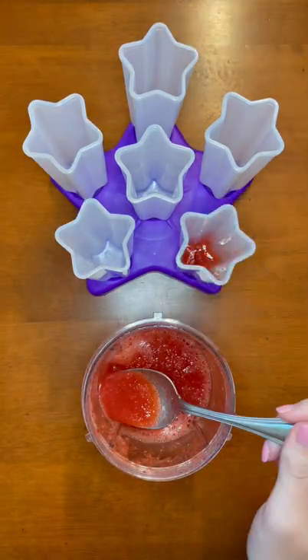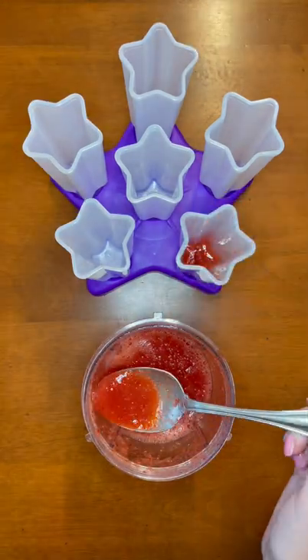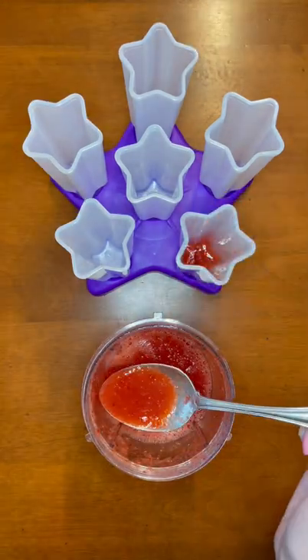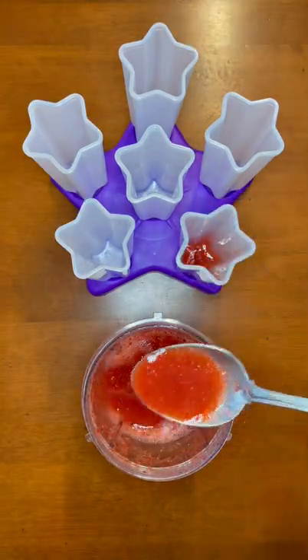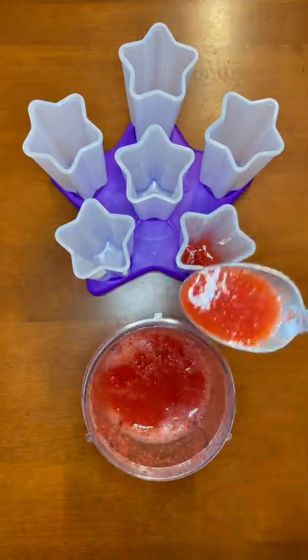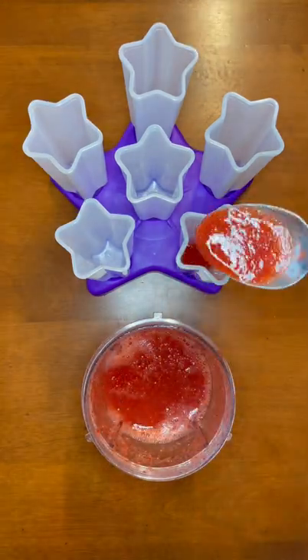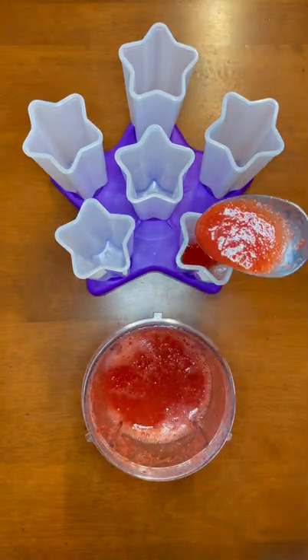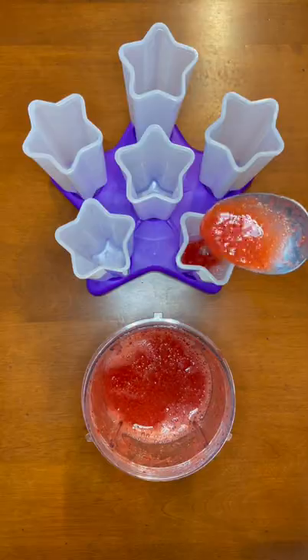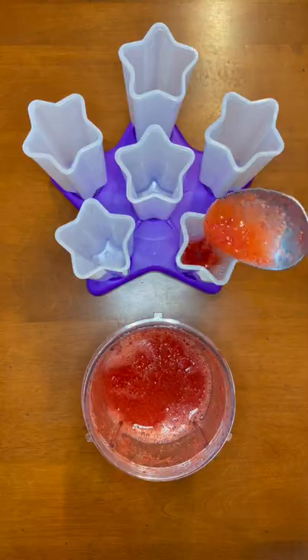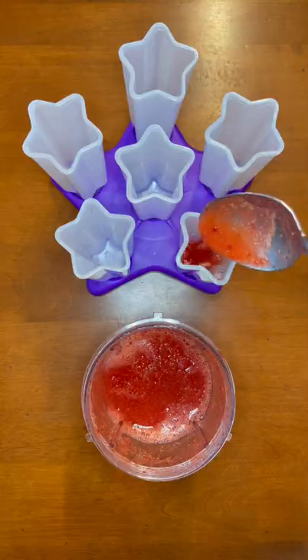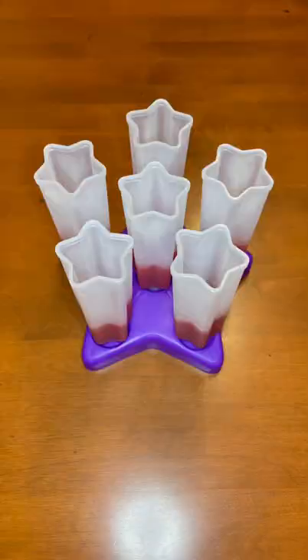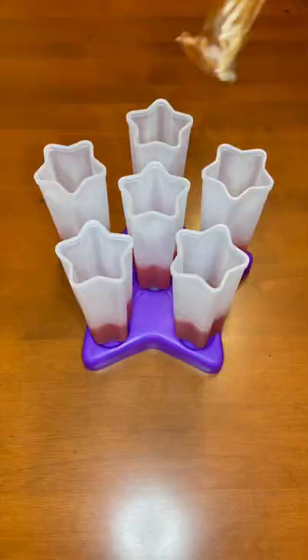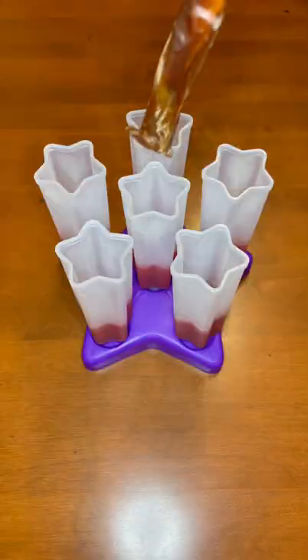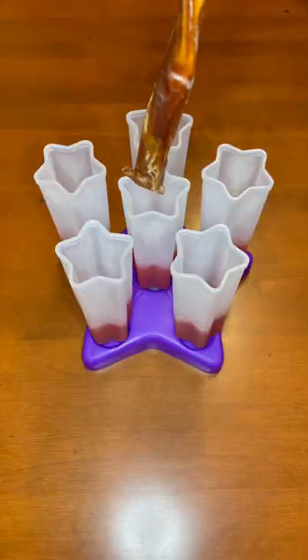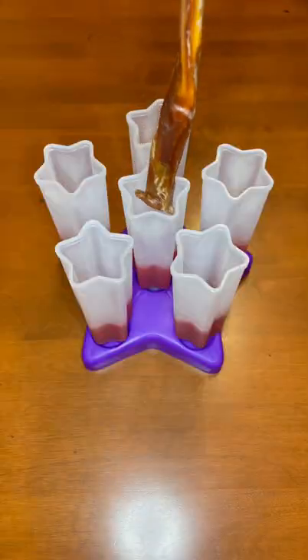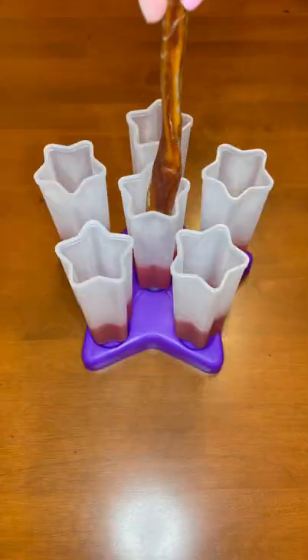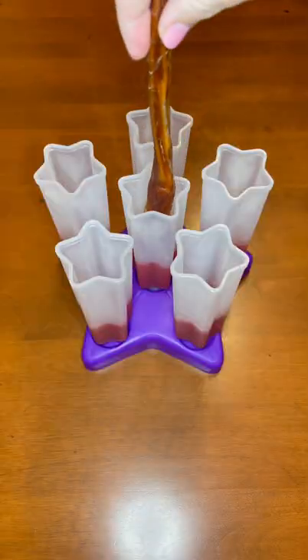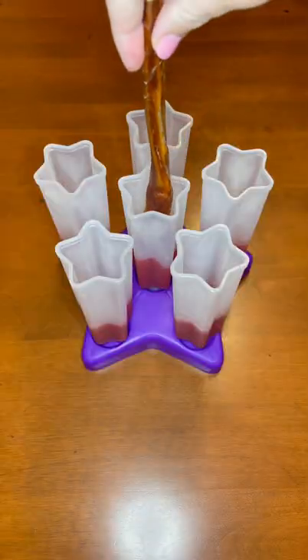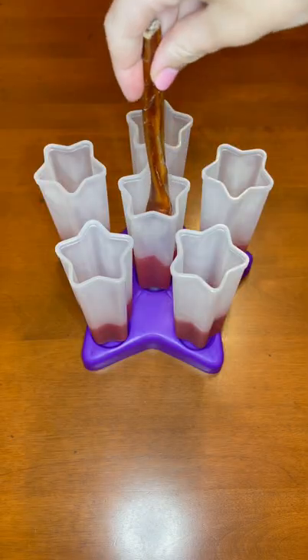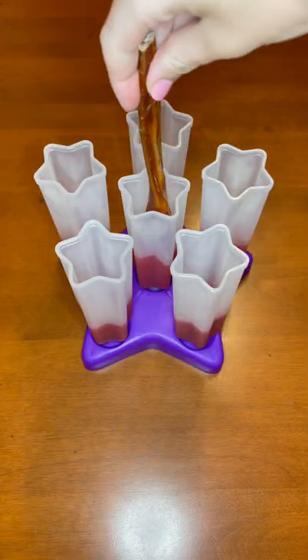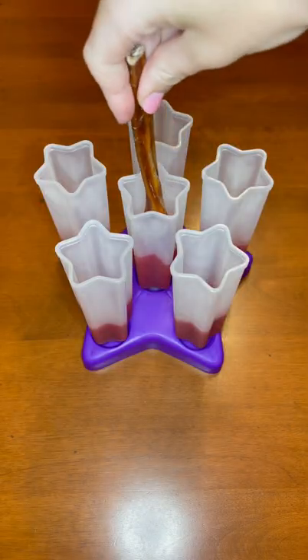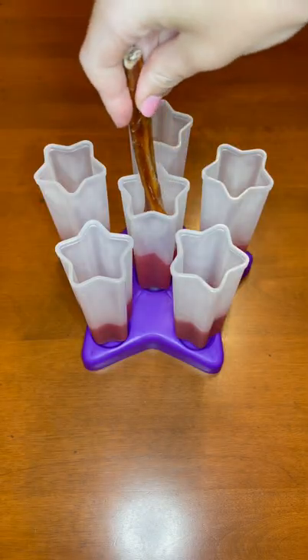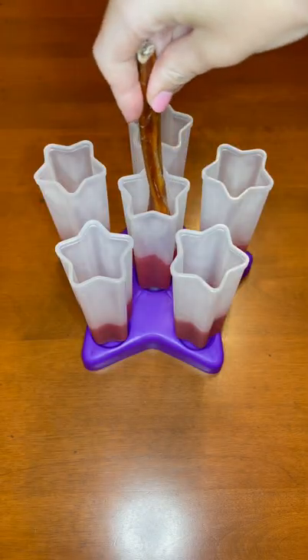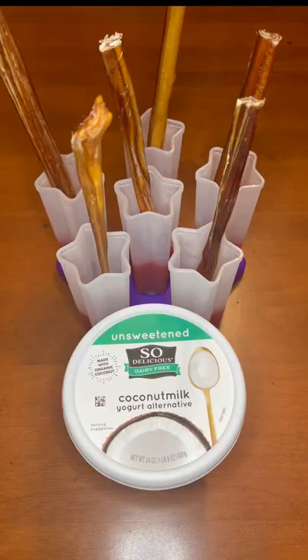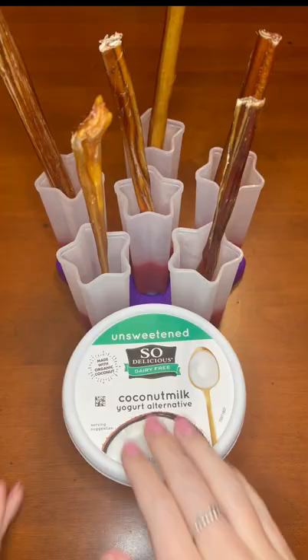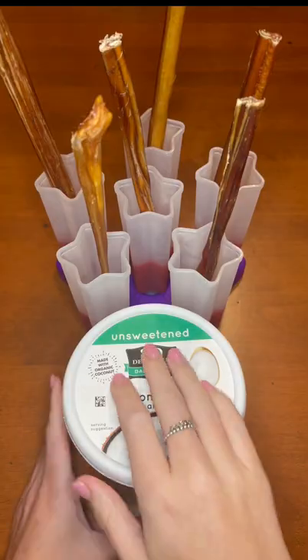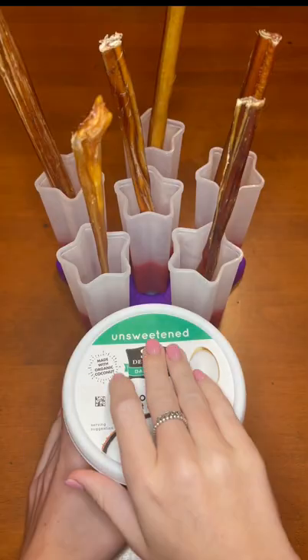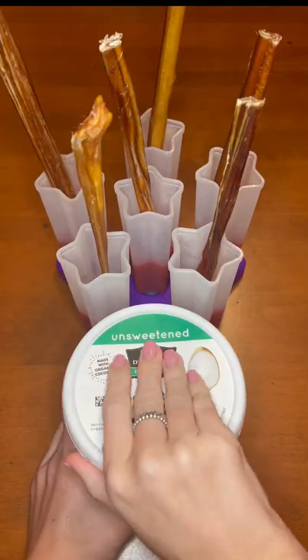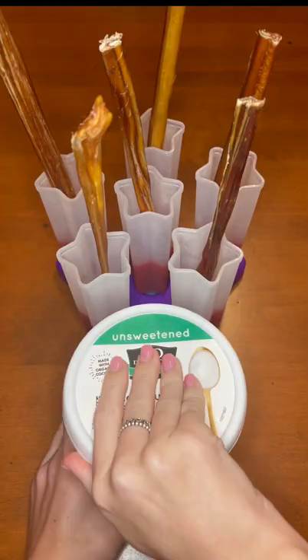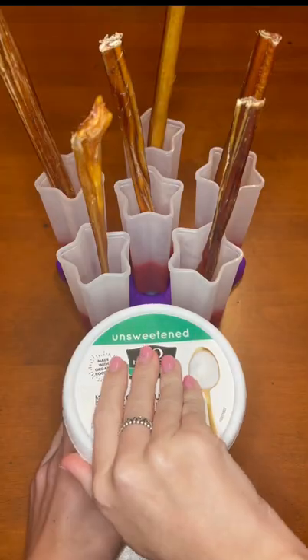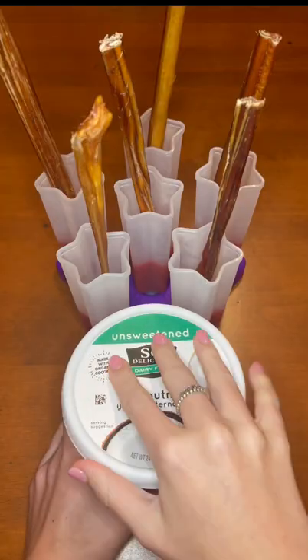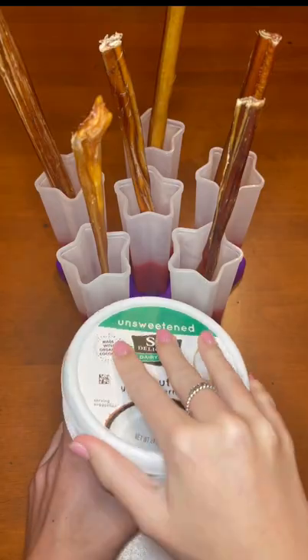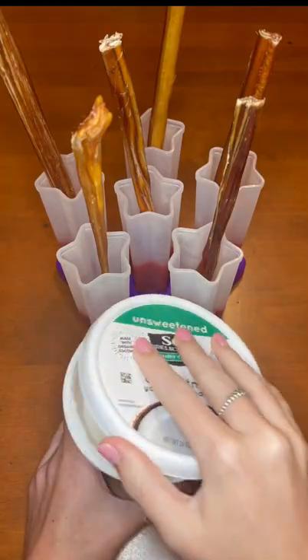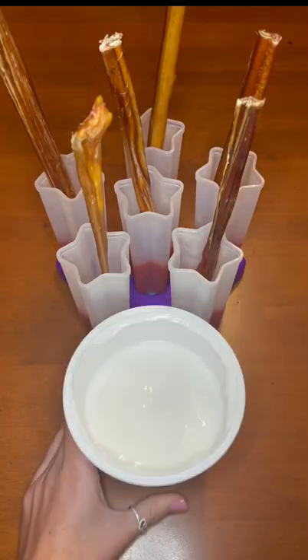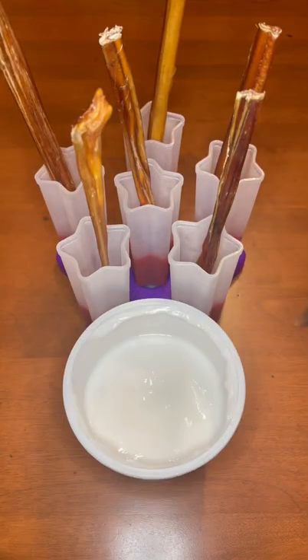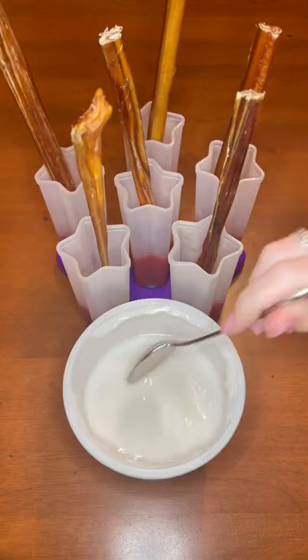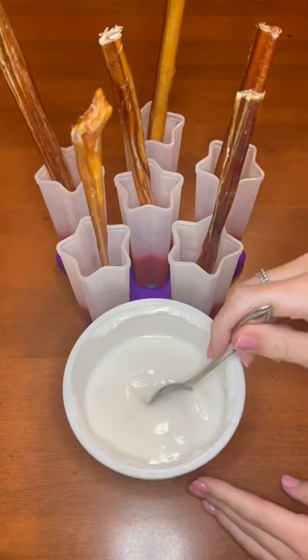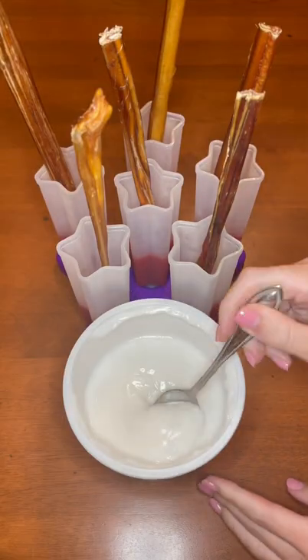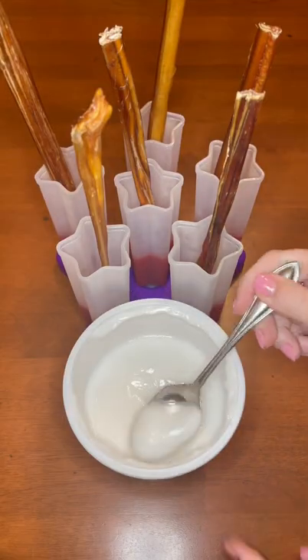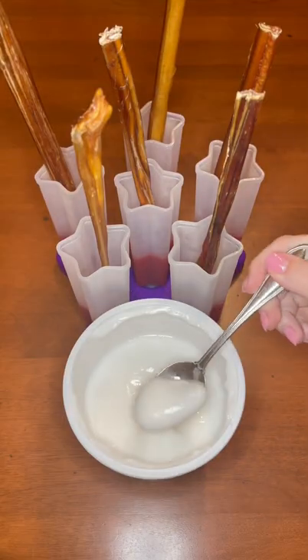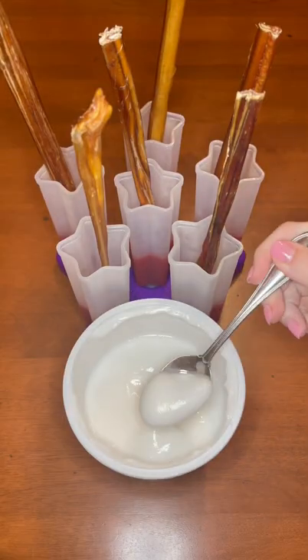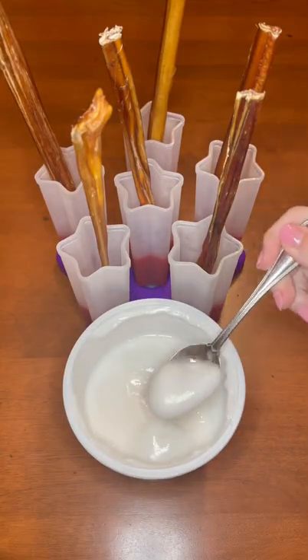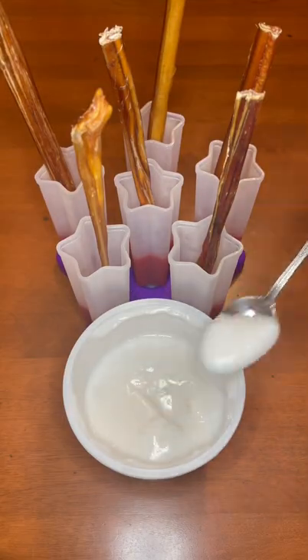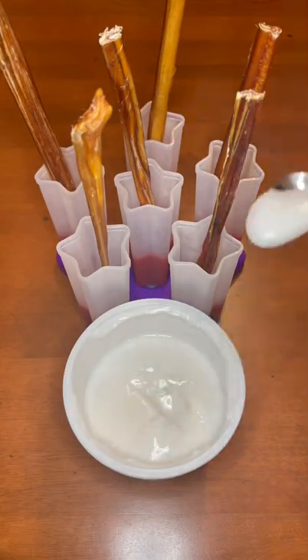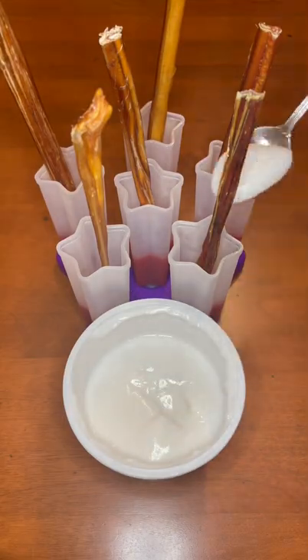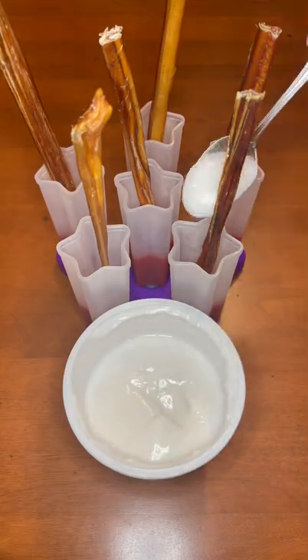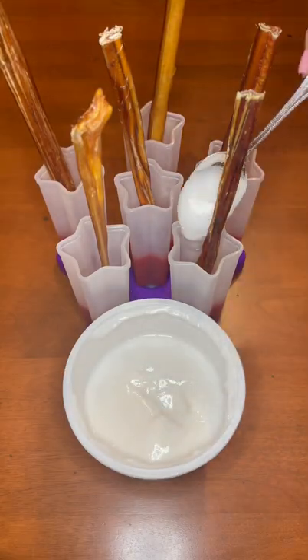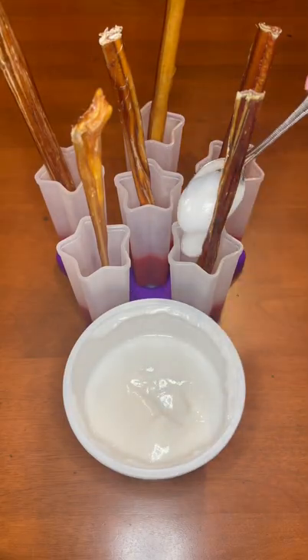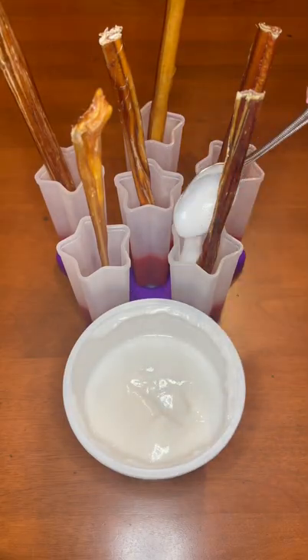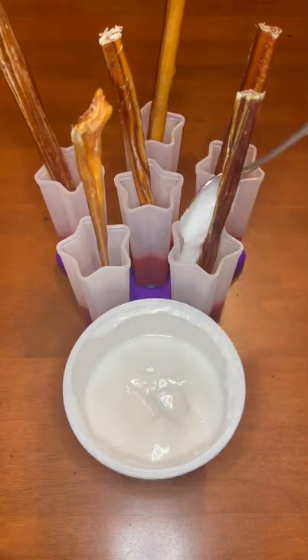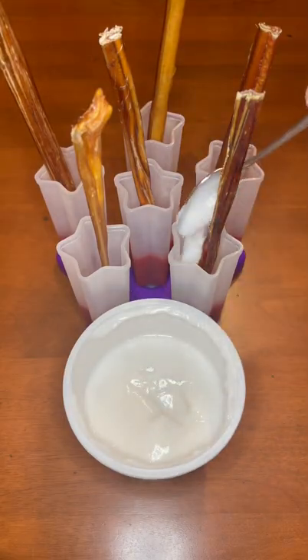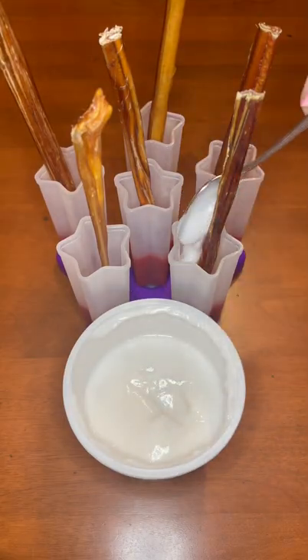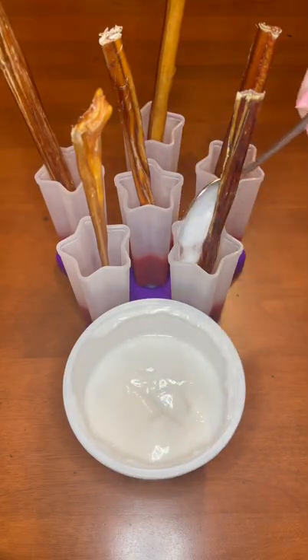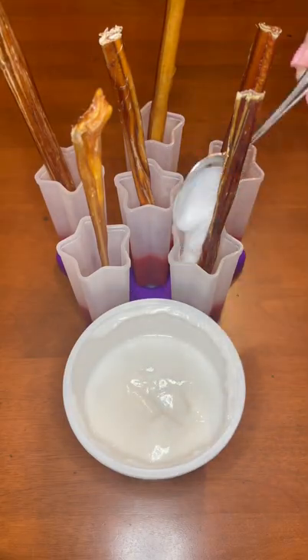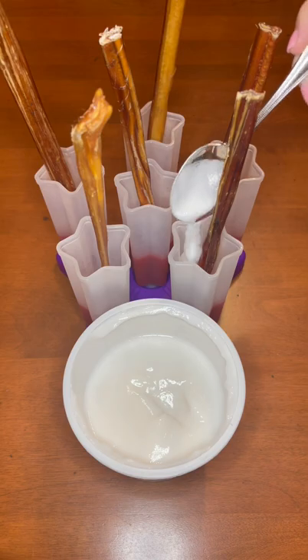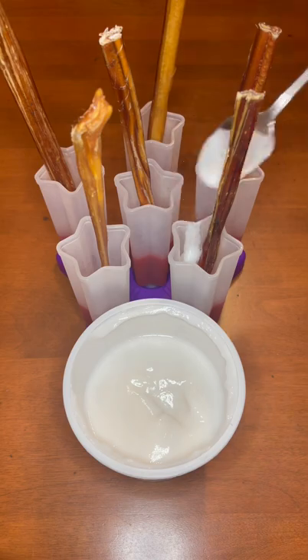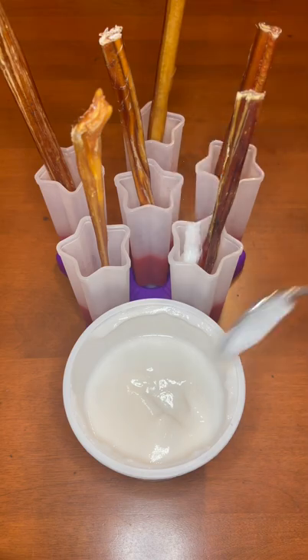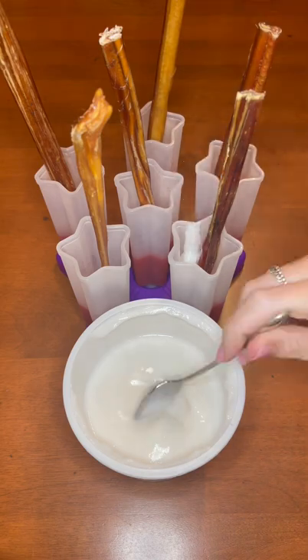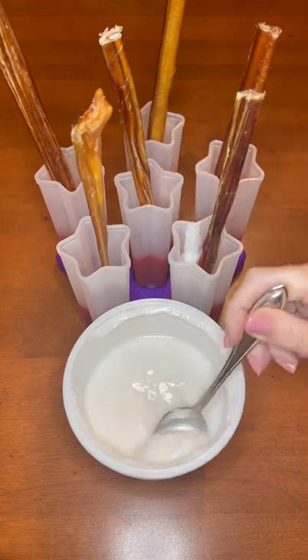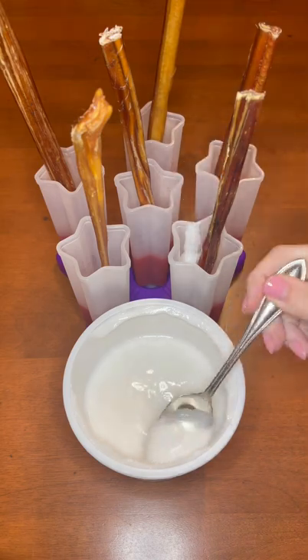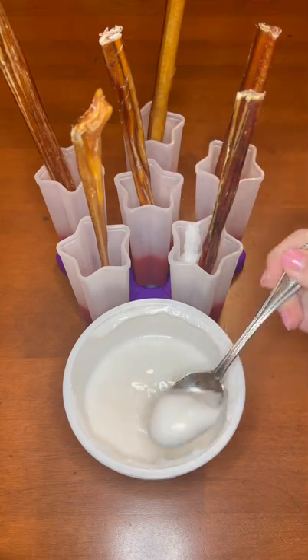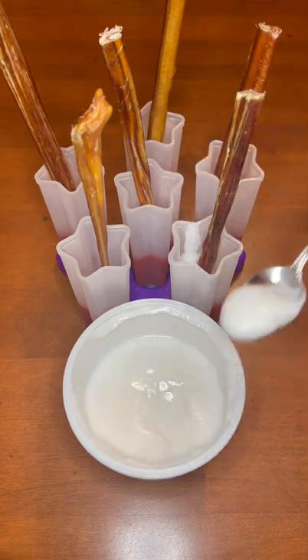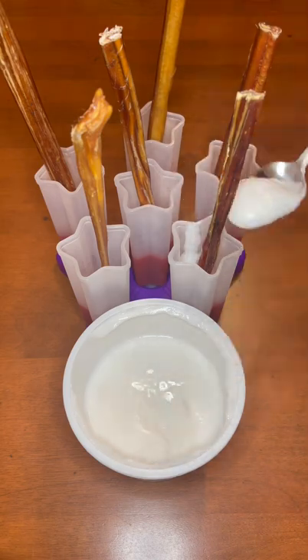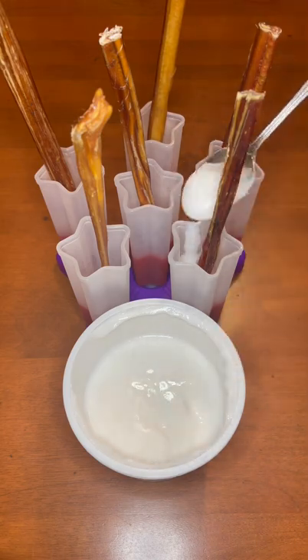Then for the popsicle sticks, I'm using bully sticks. Next, for the white layer, I'm using this plain unsweetened coconut milk yogurt.